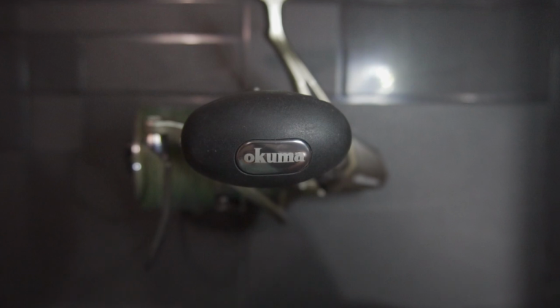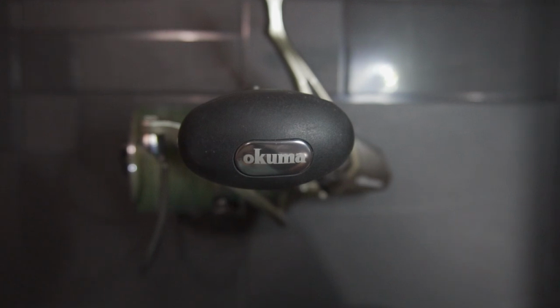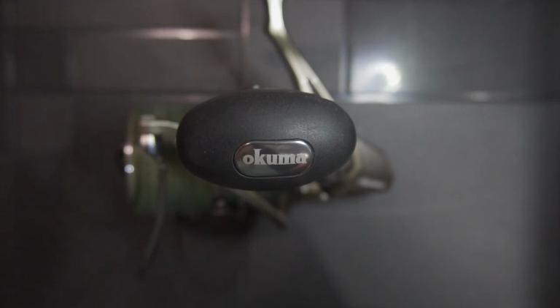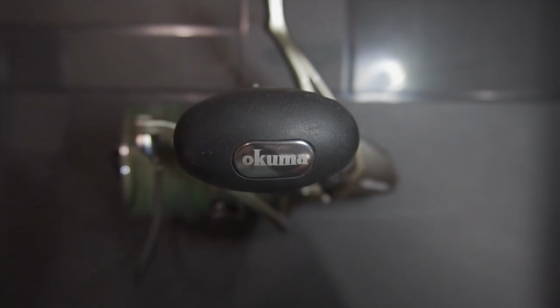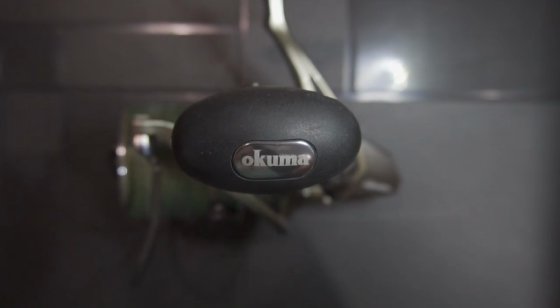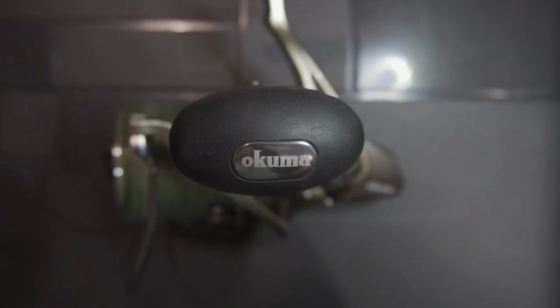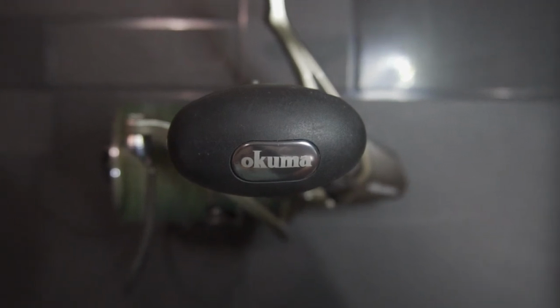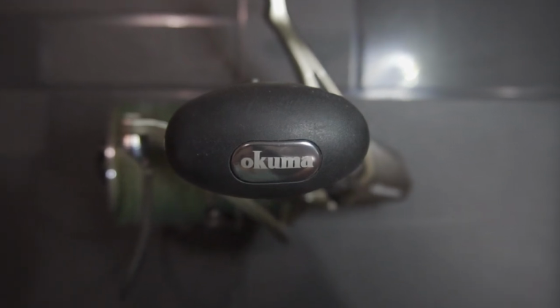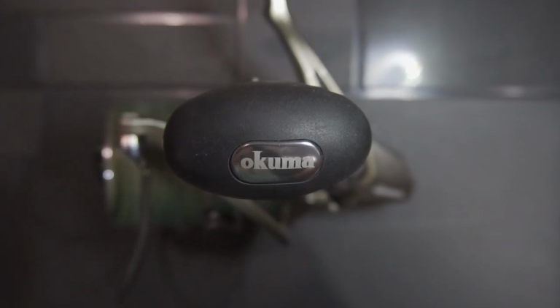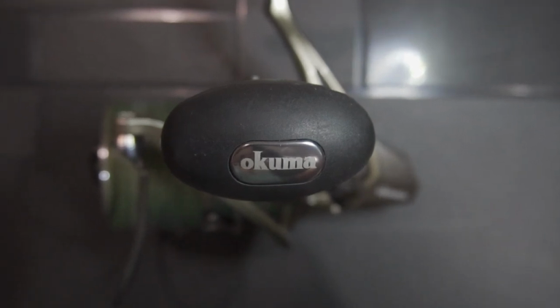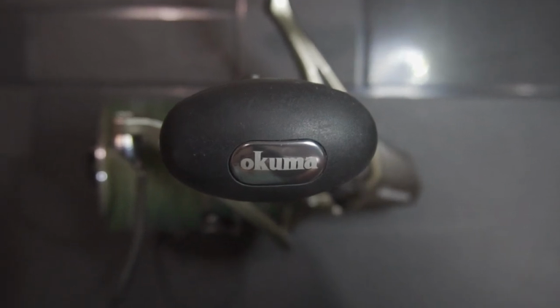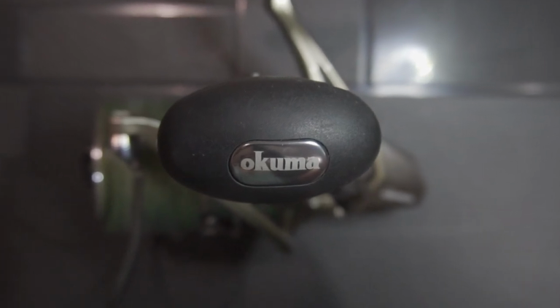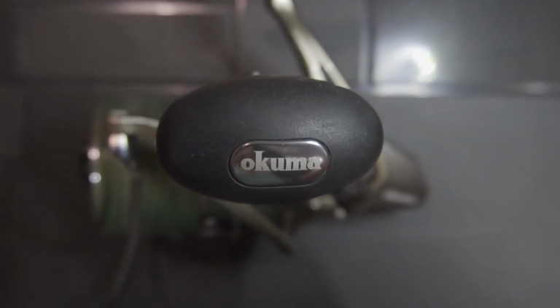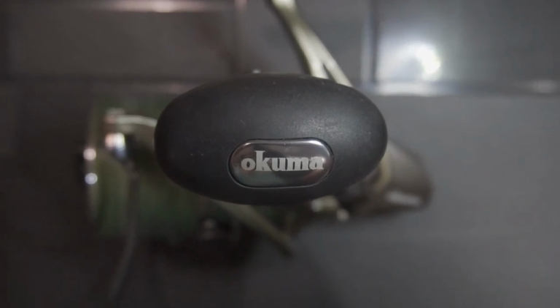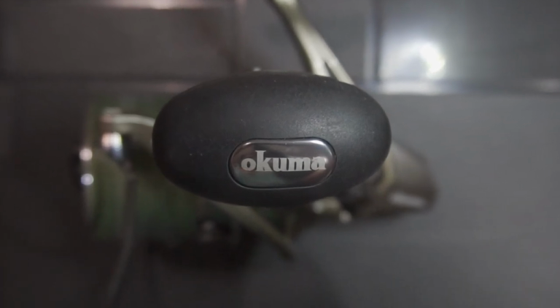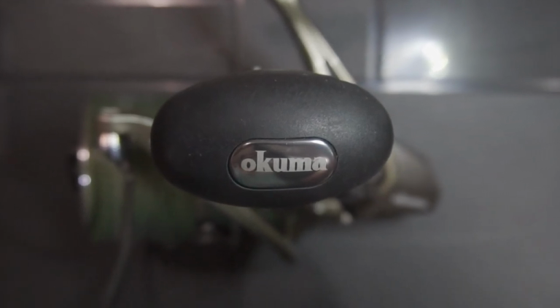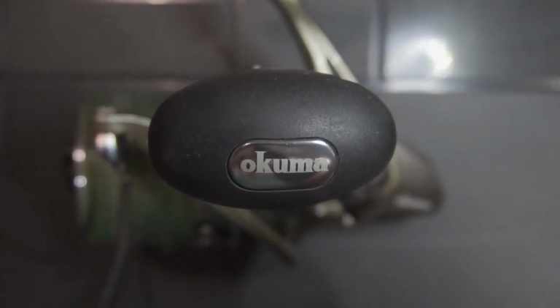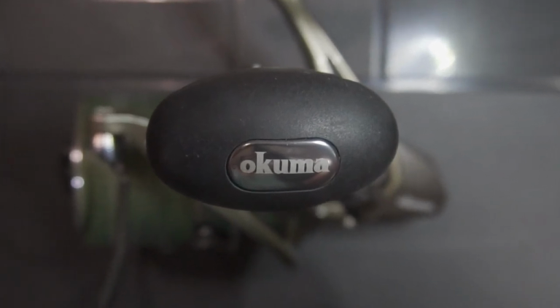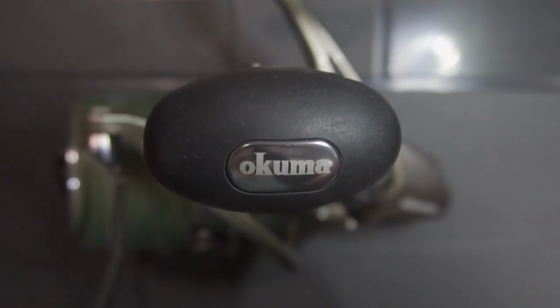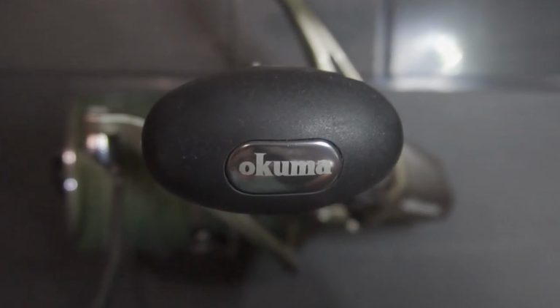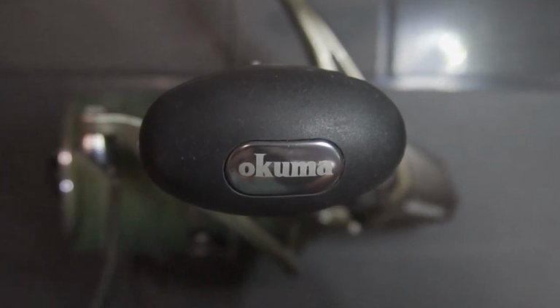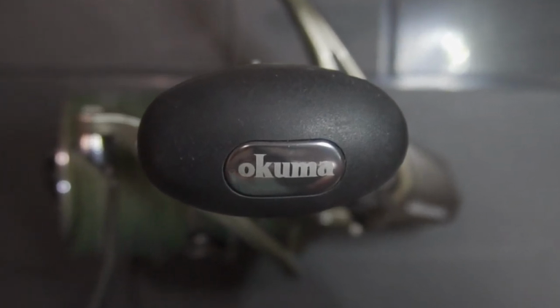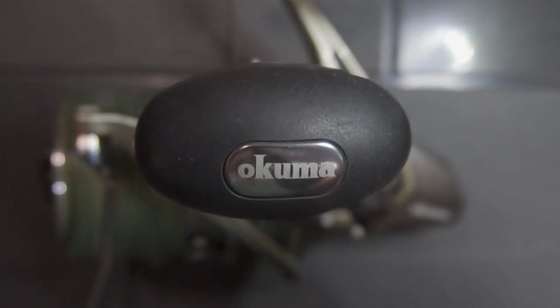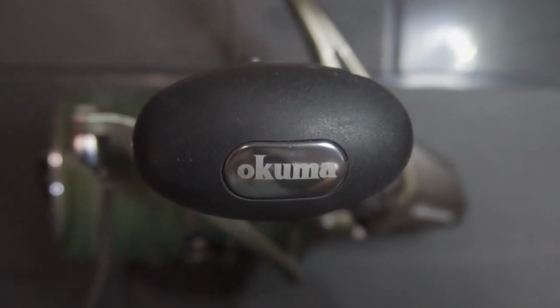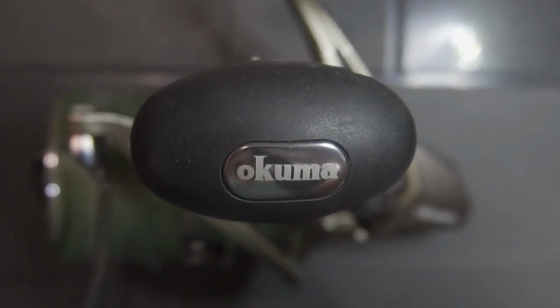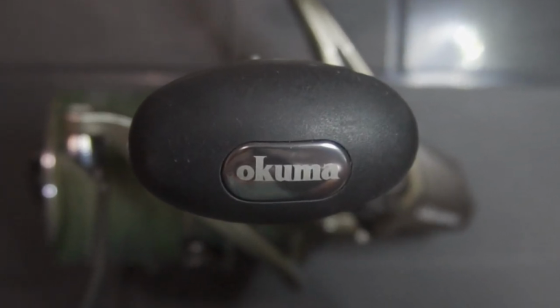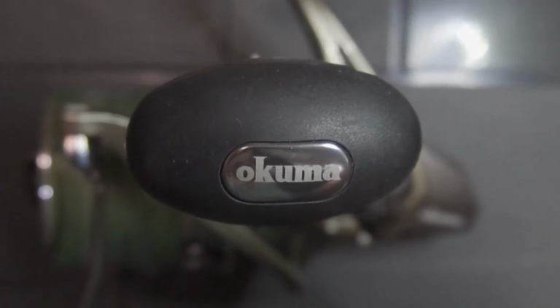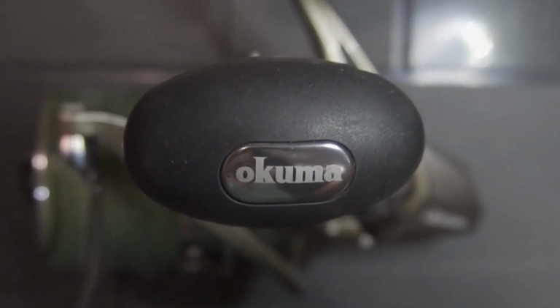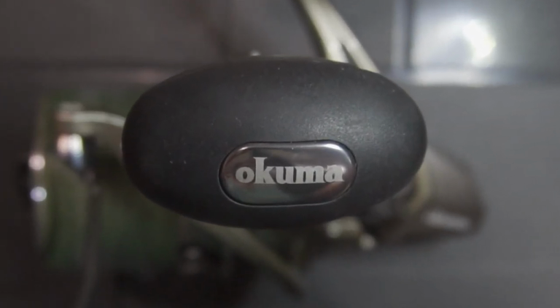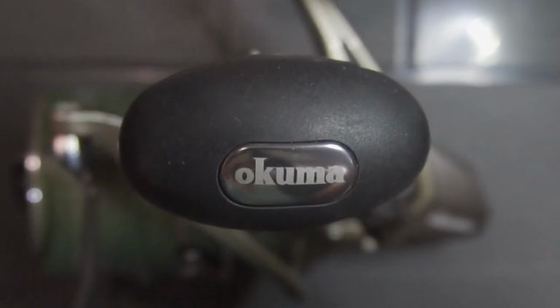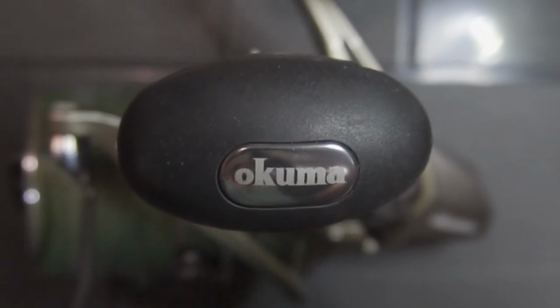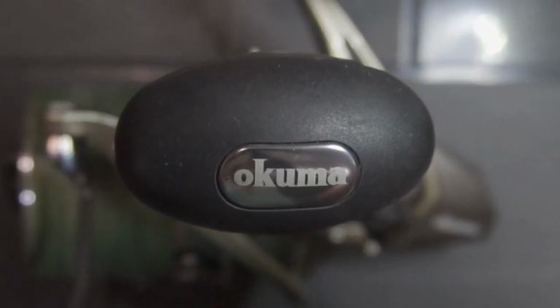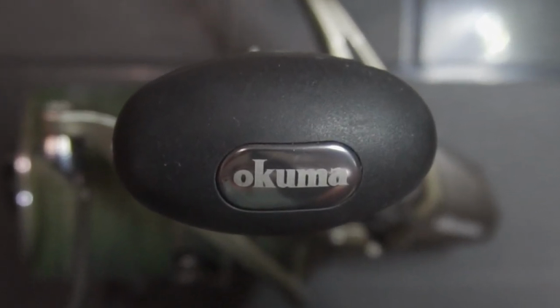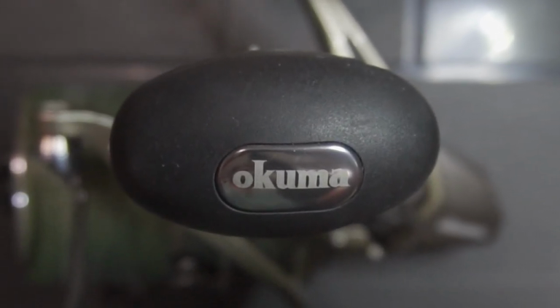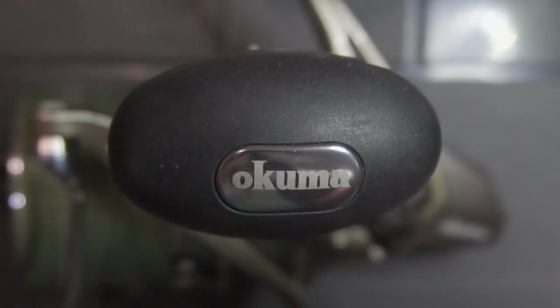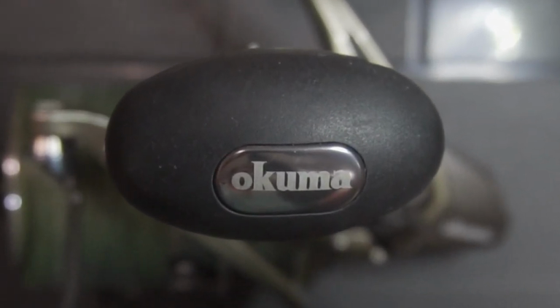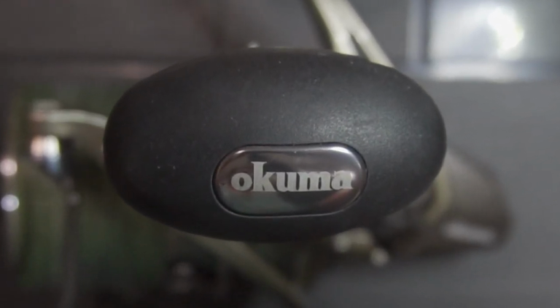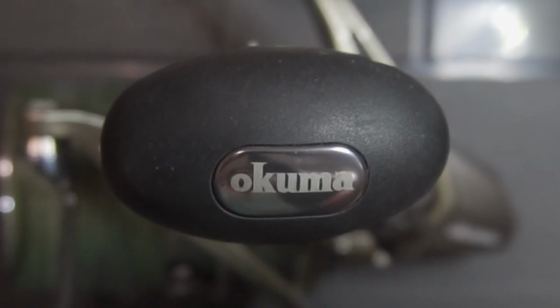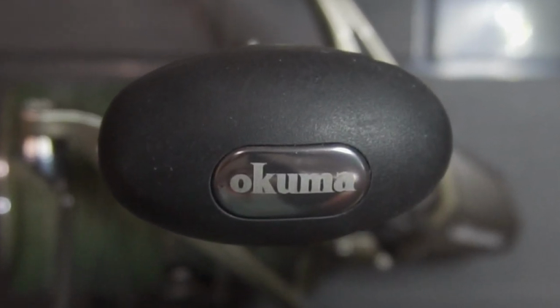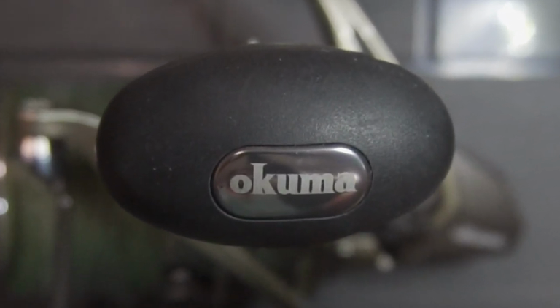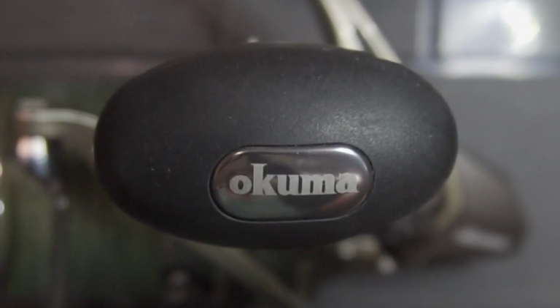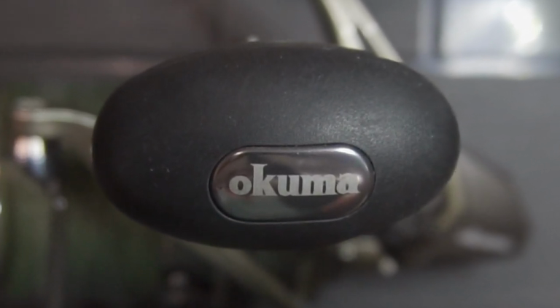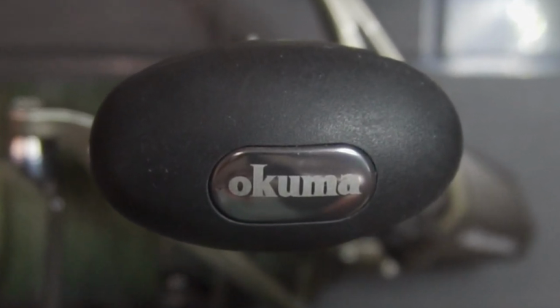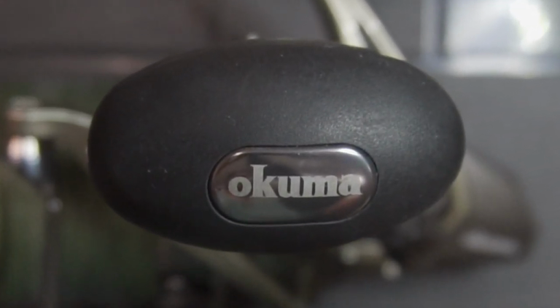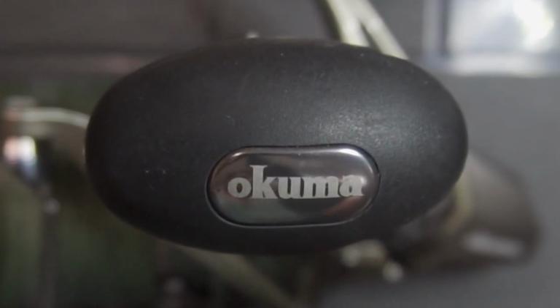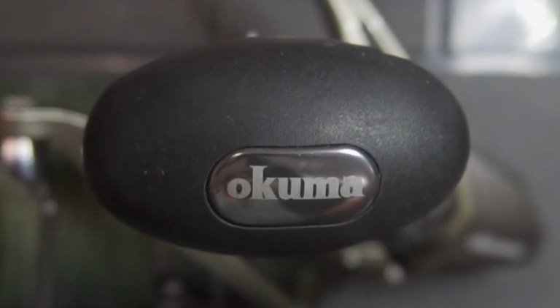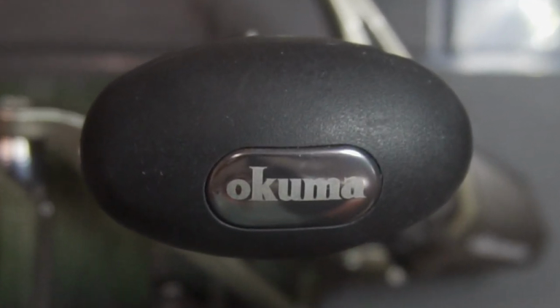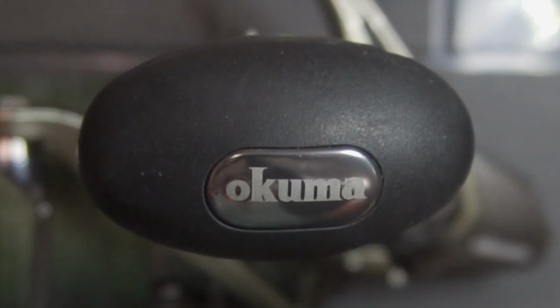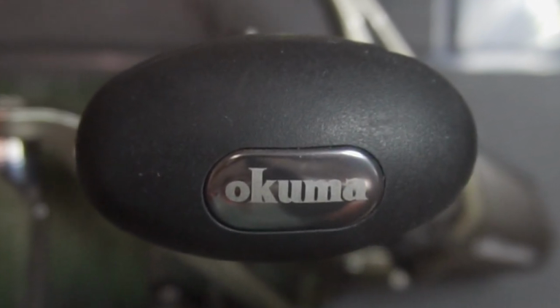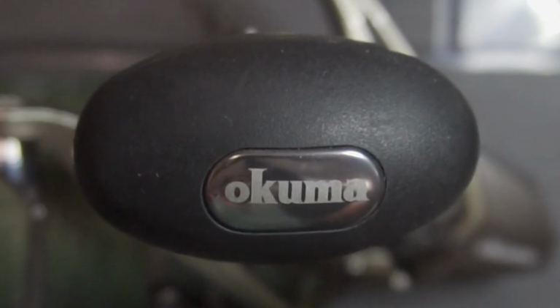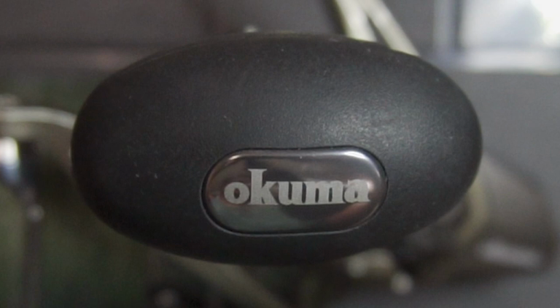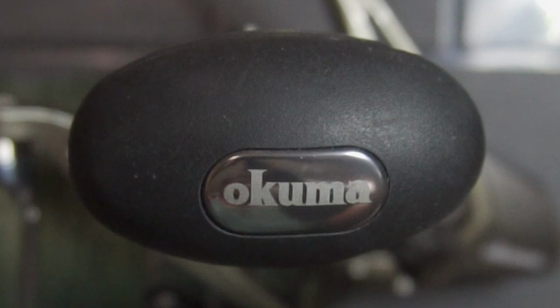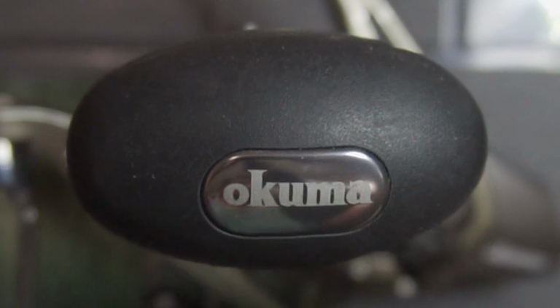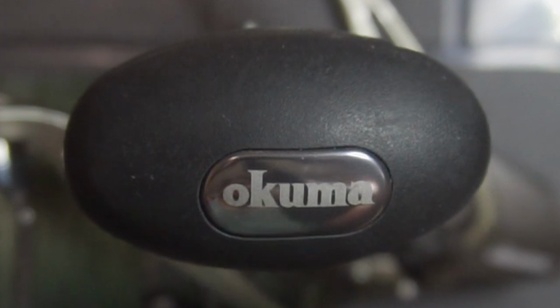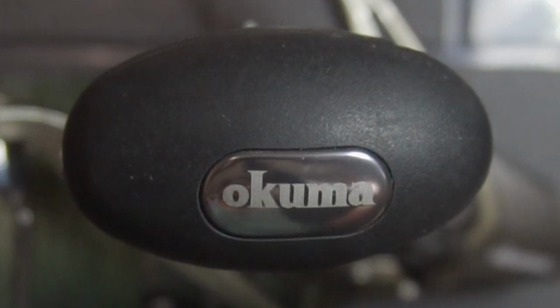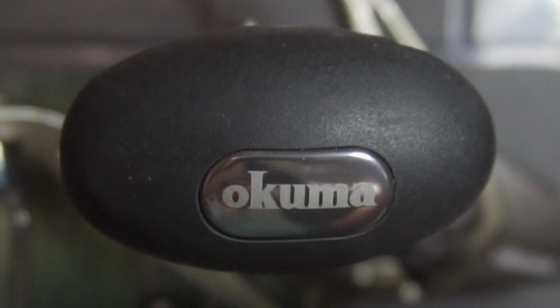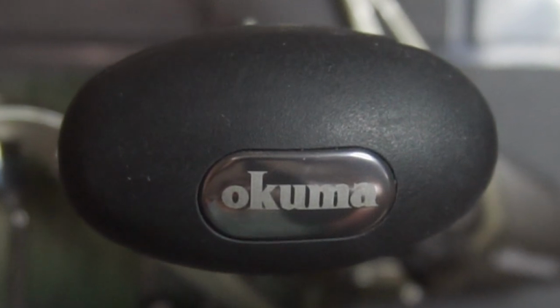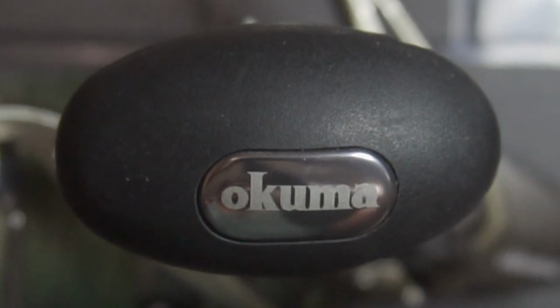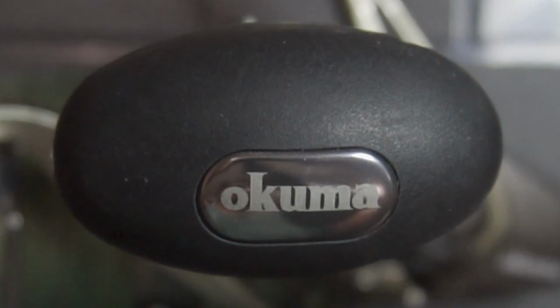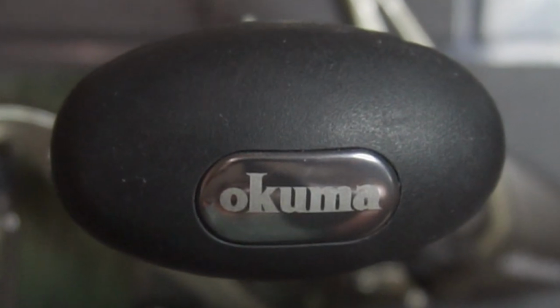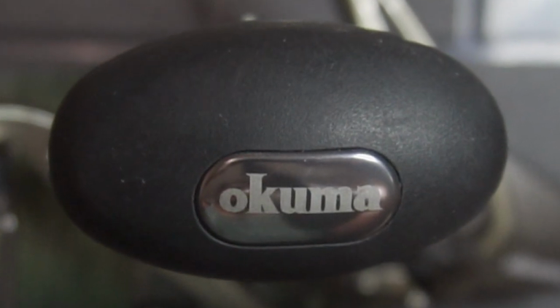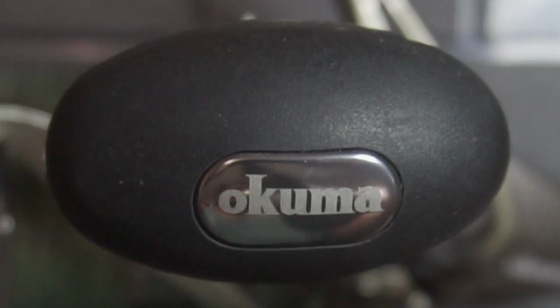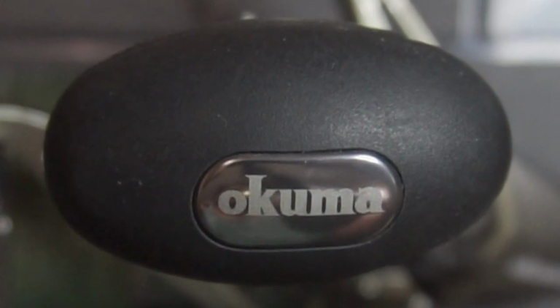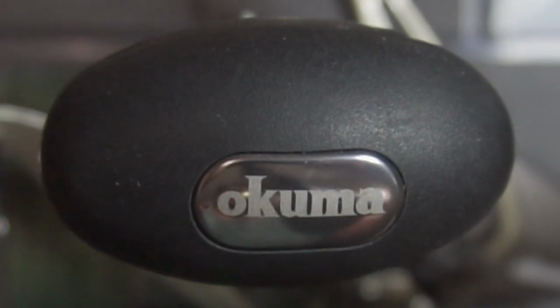Hello fishing buddies, today we'll be talking about the Akuma Surf 8K Fishing Reel.